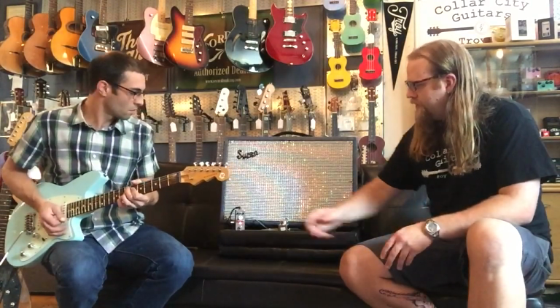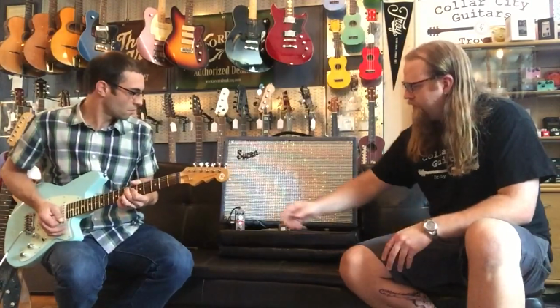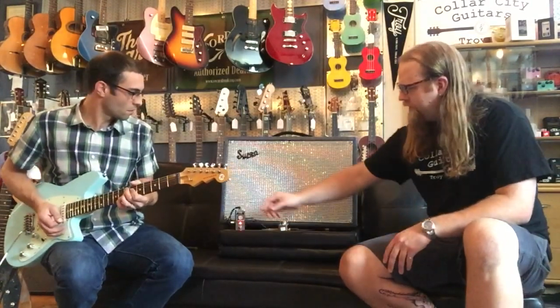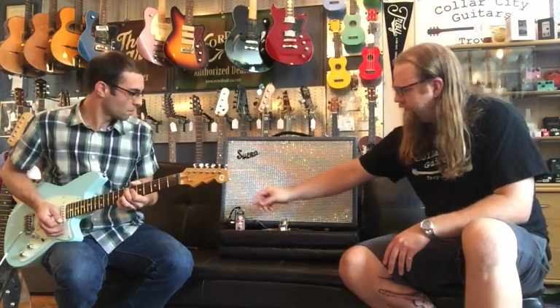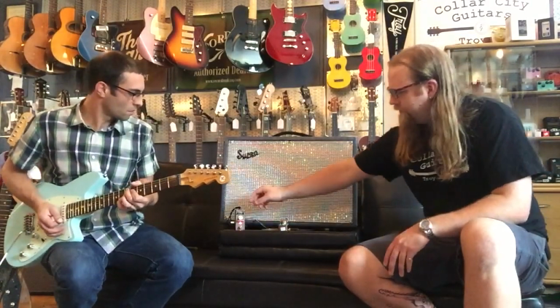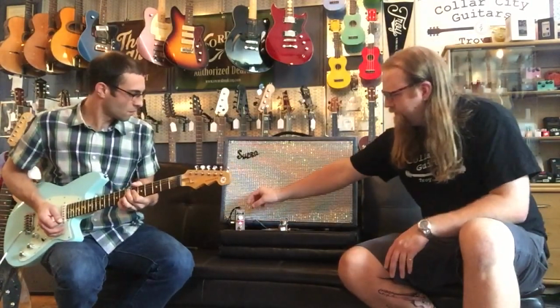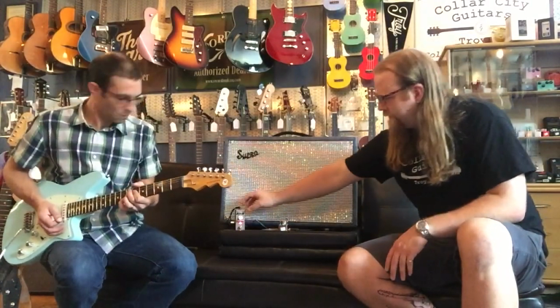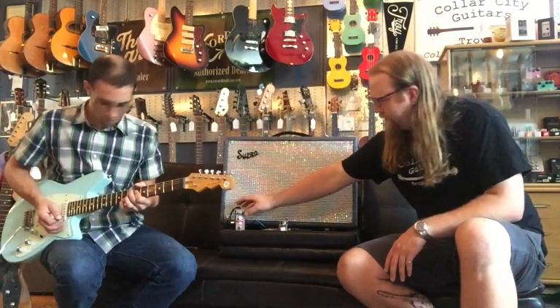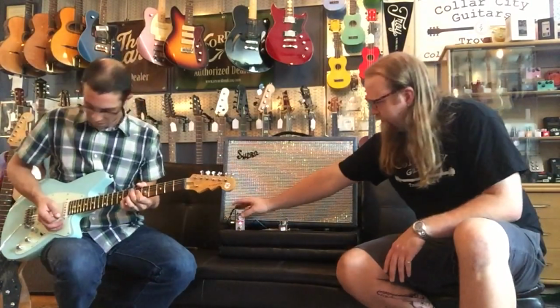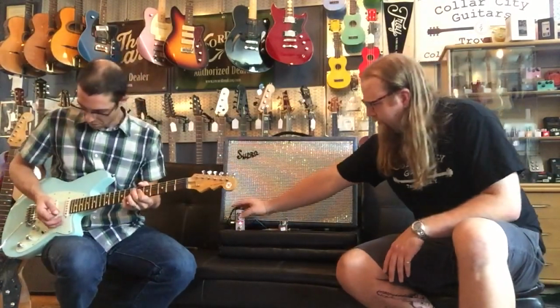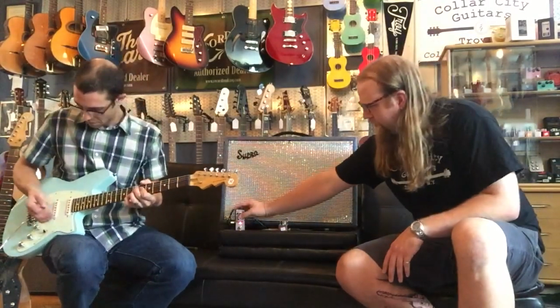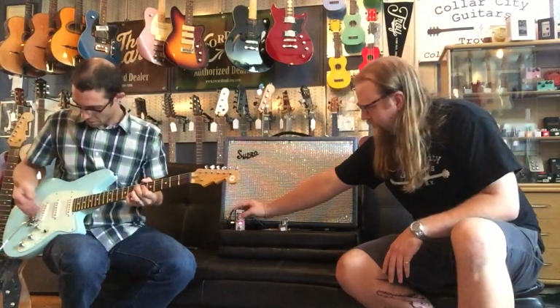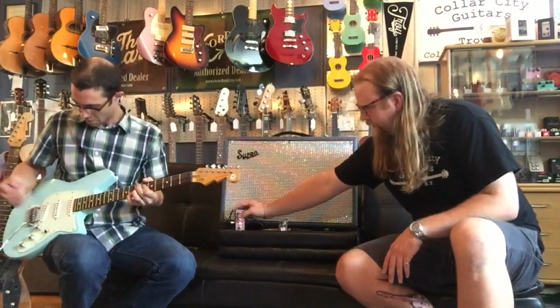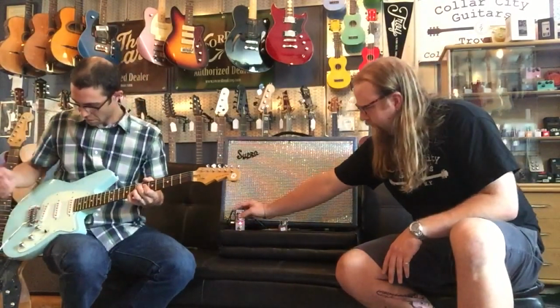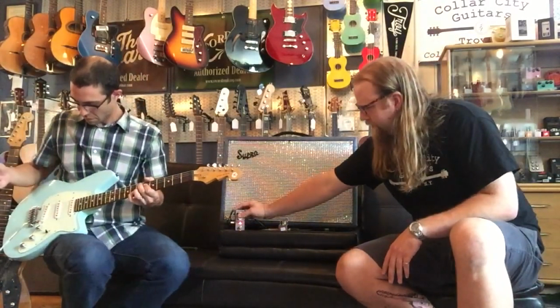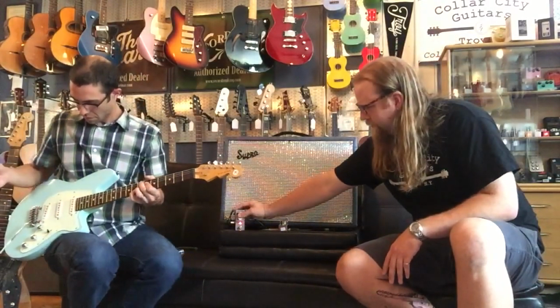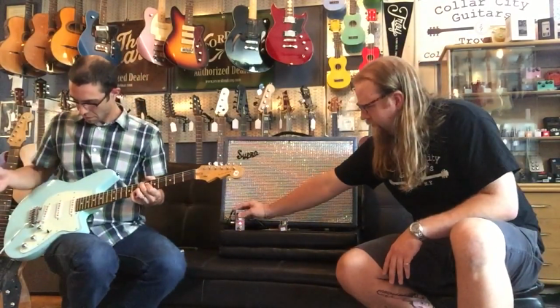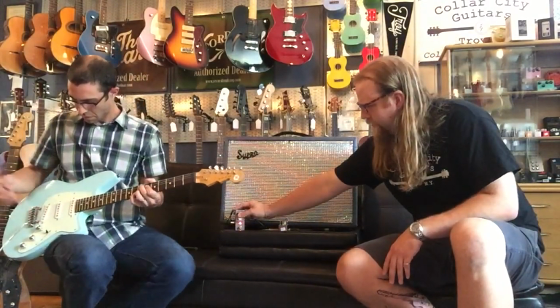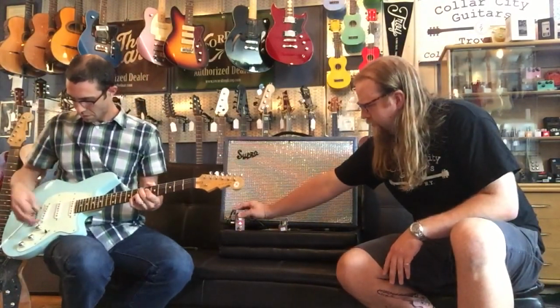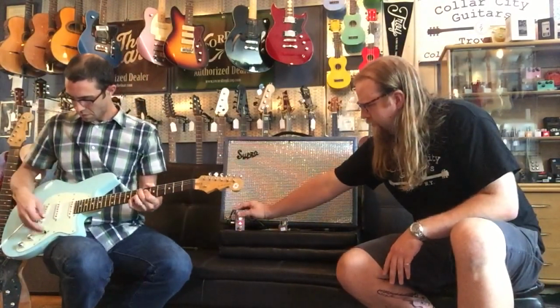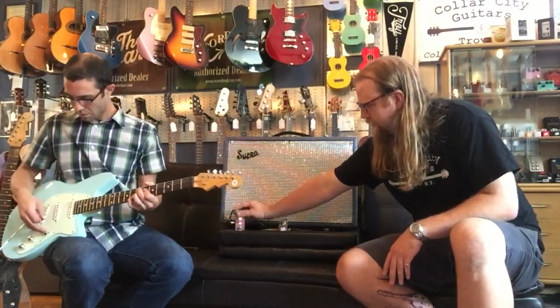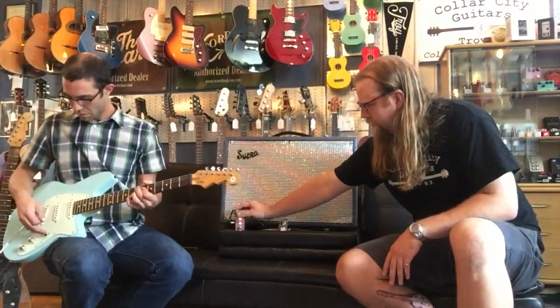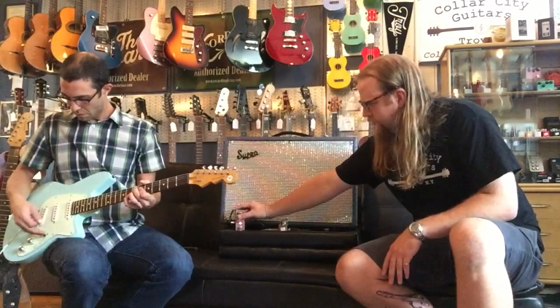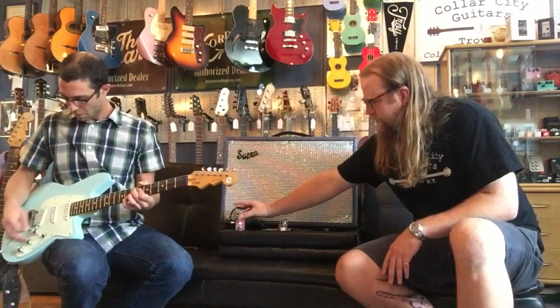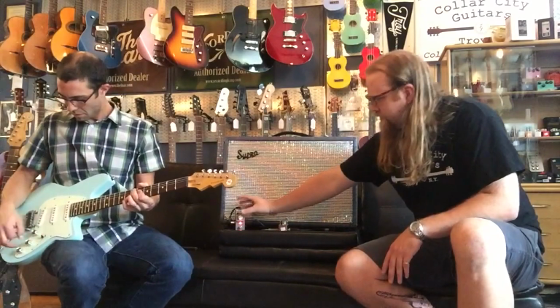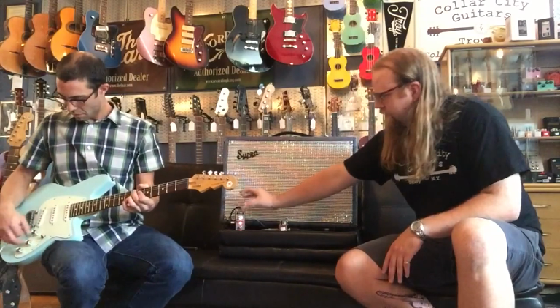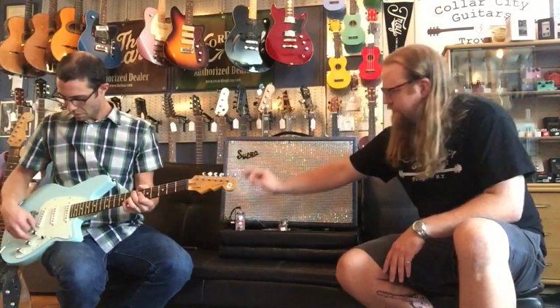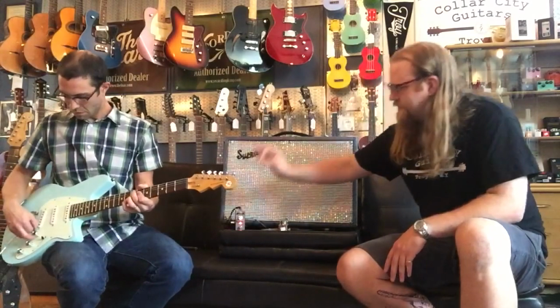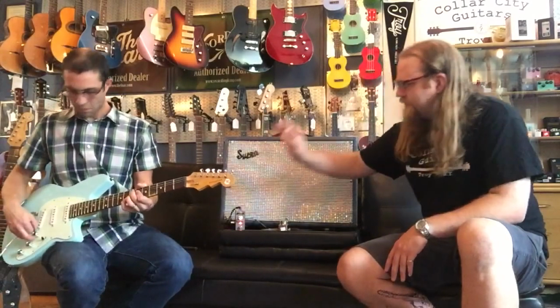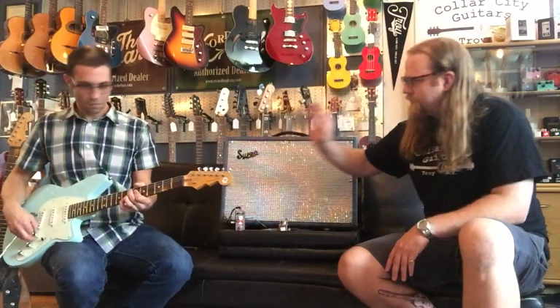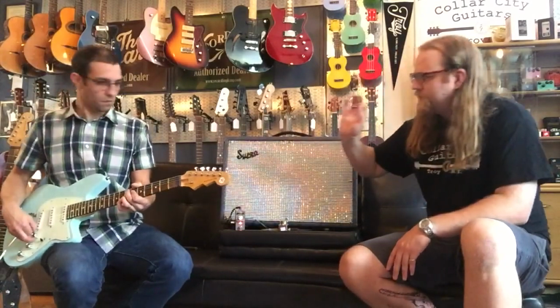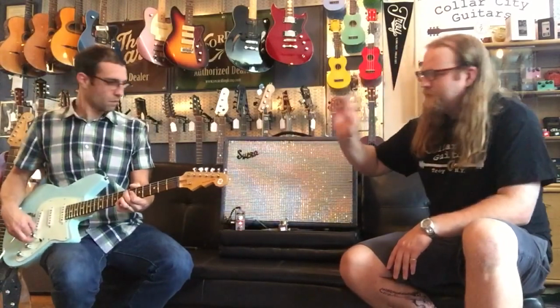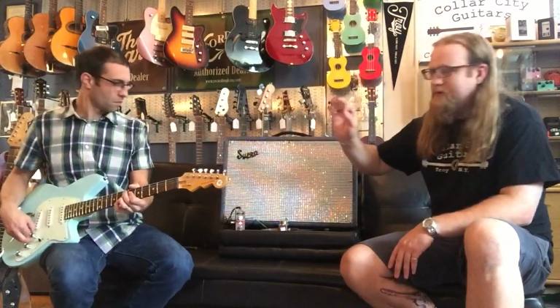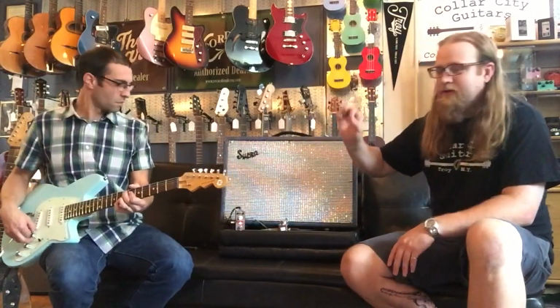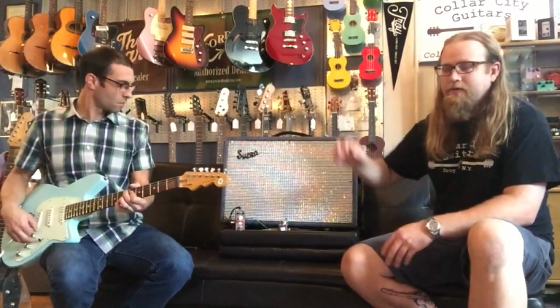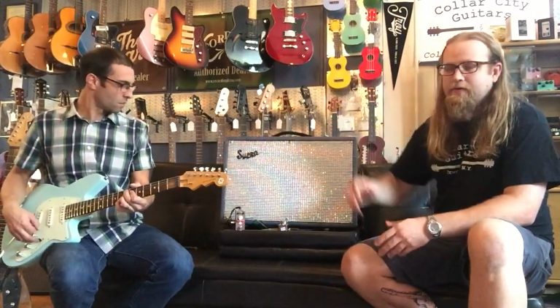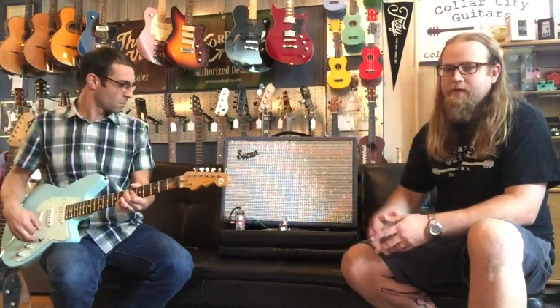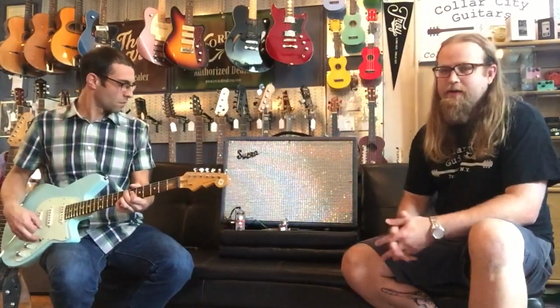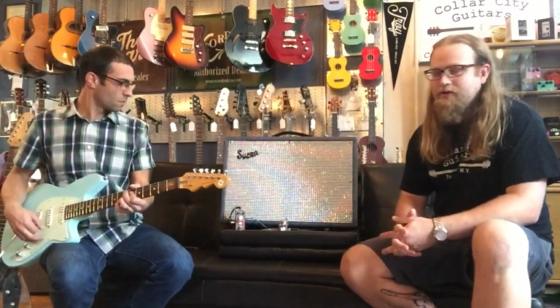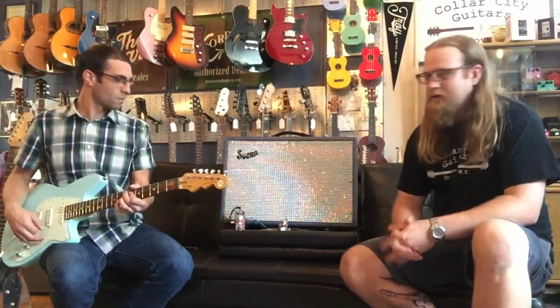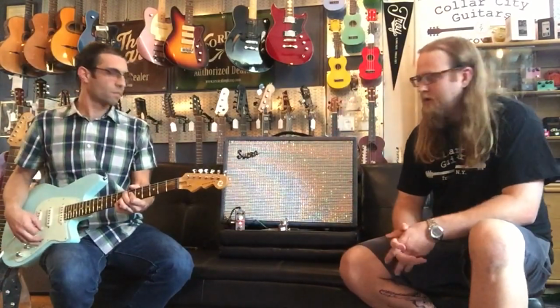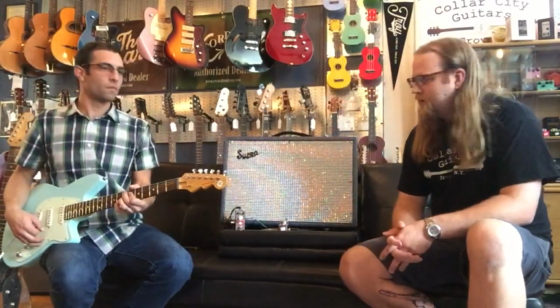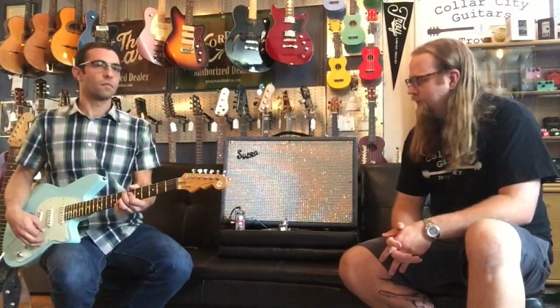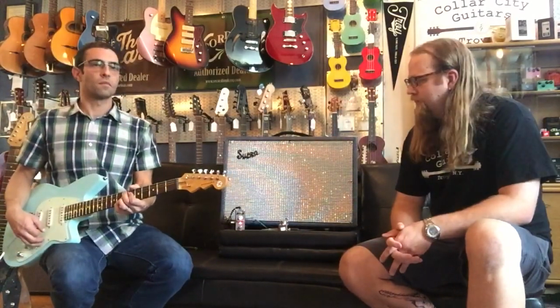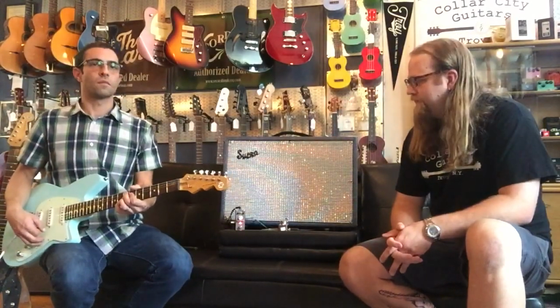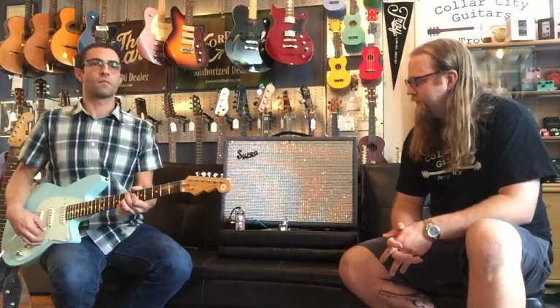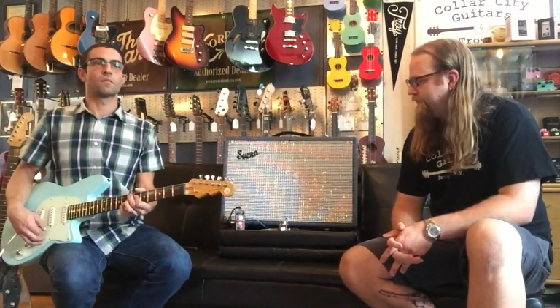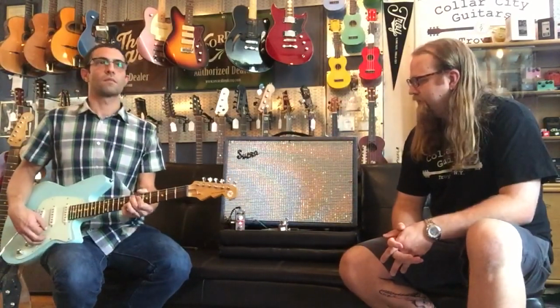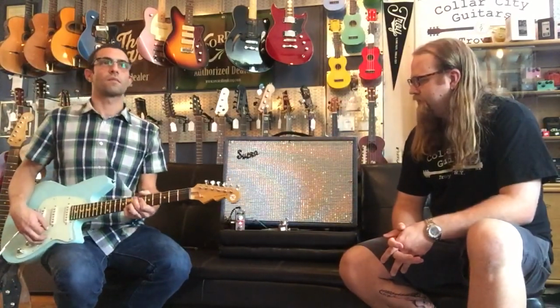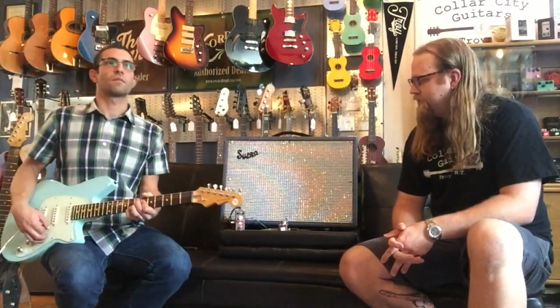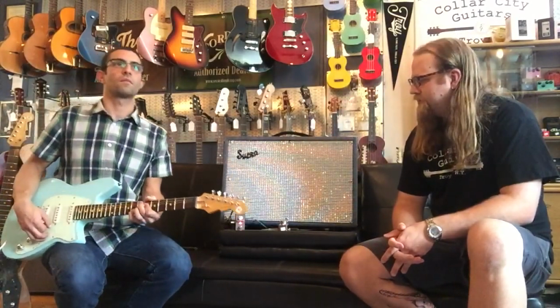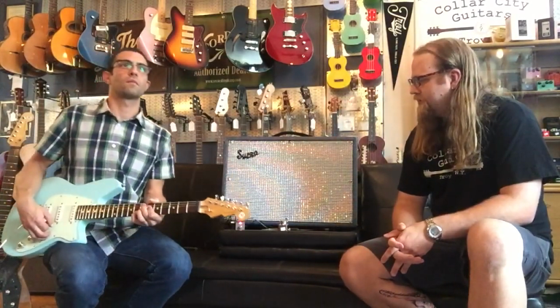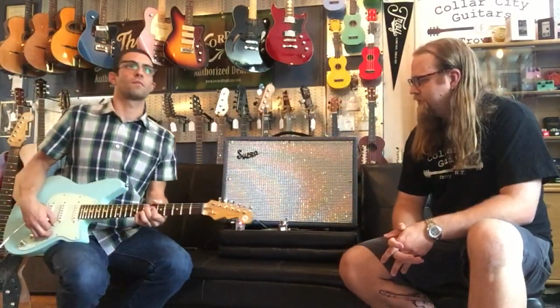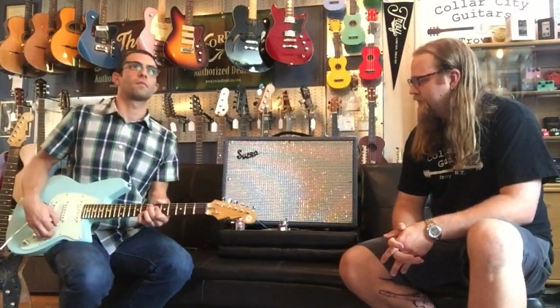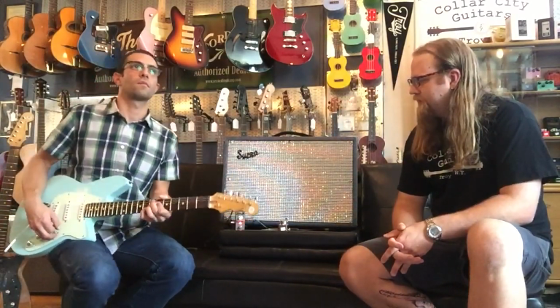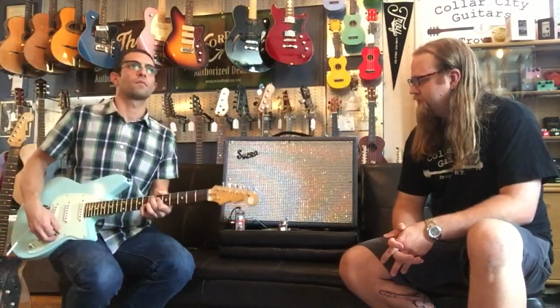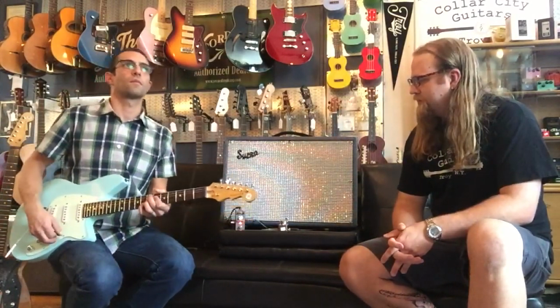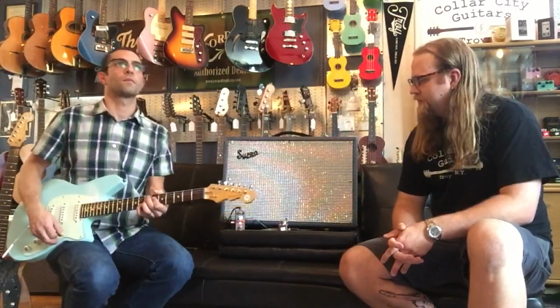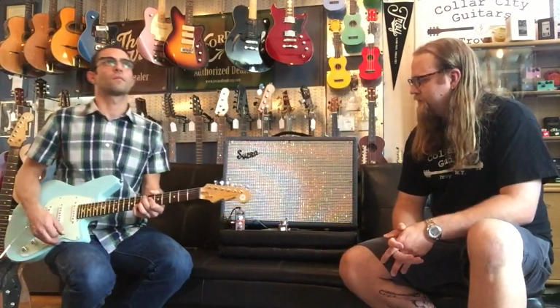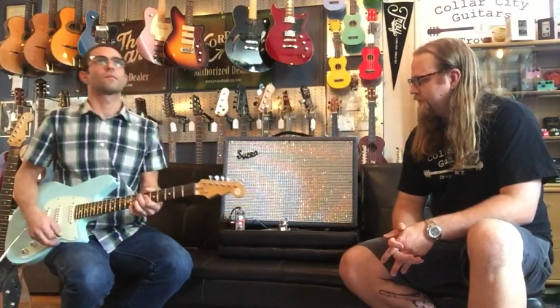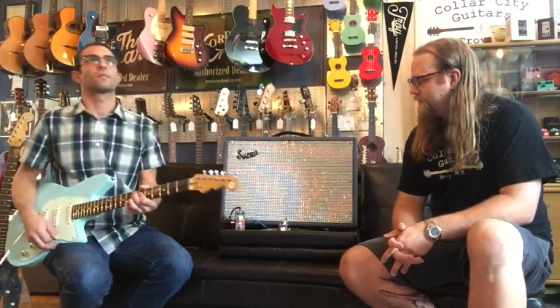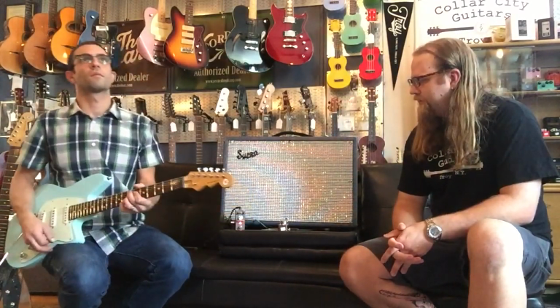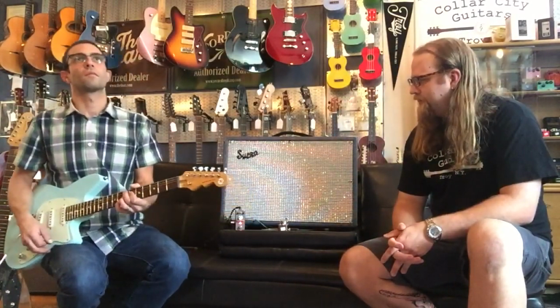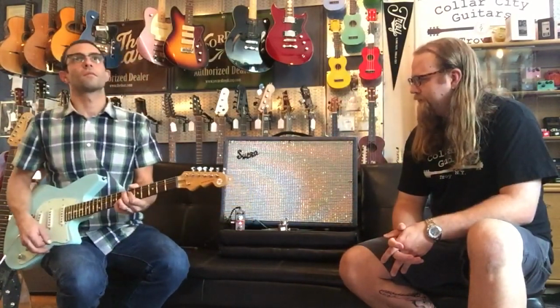If we flip it up on the freeze mode here, what it's going to do is select one particular range of that flange and allow you to stay right there.